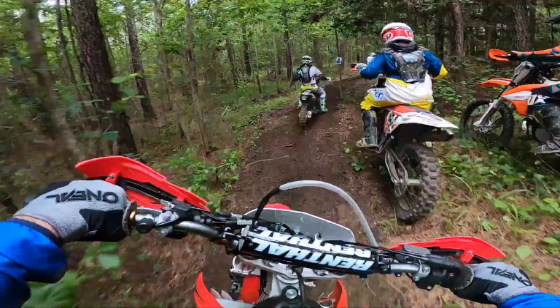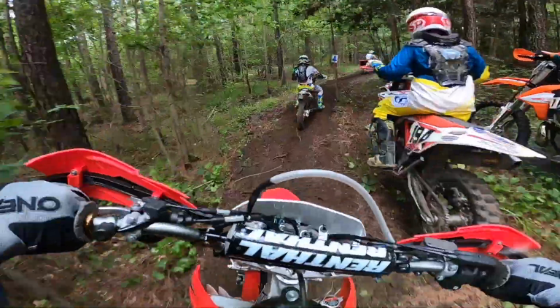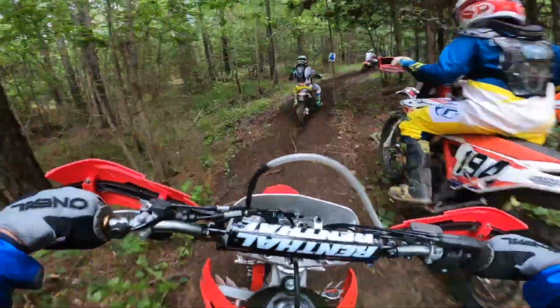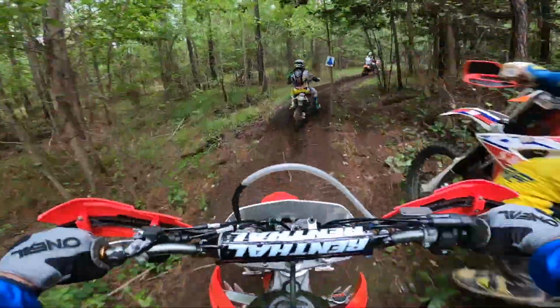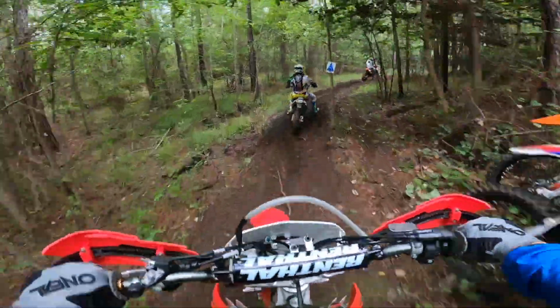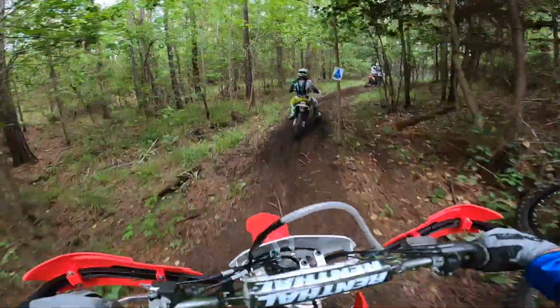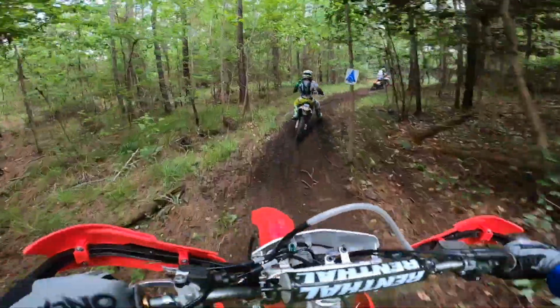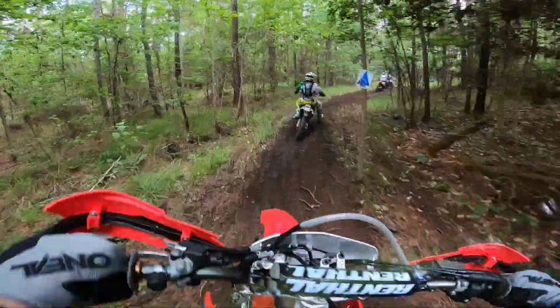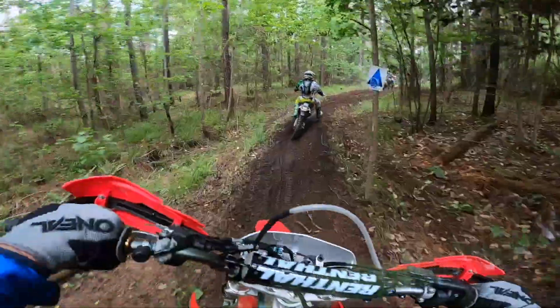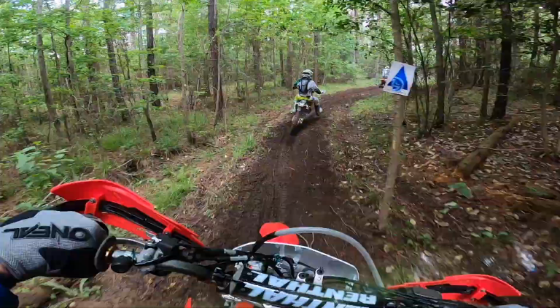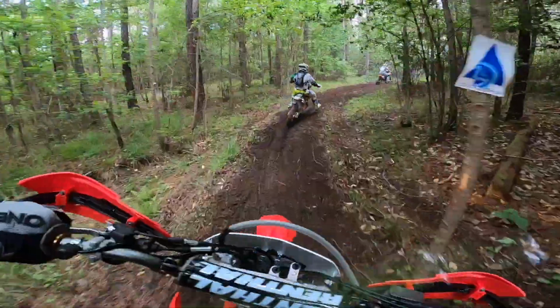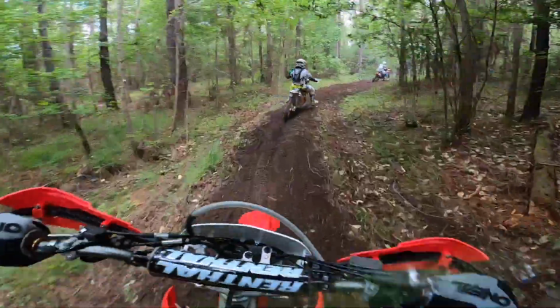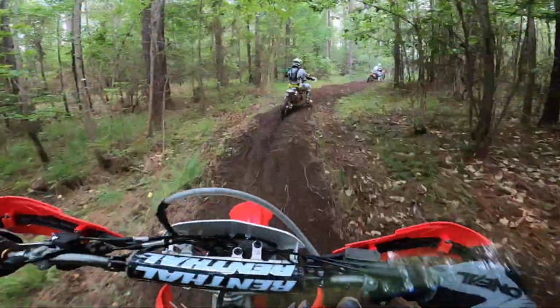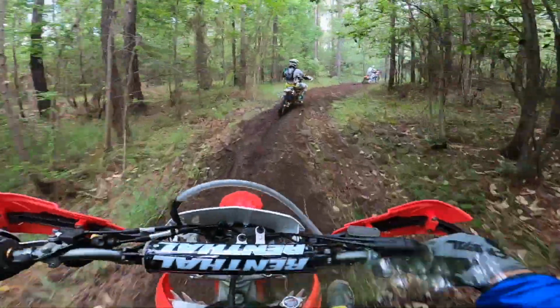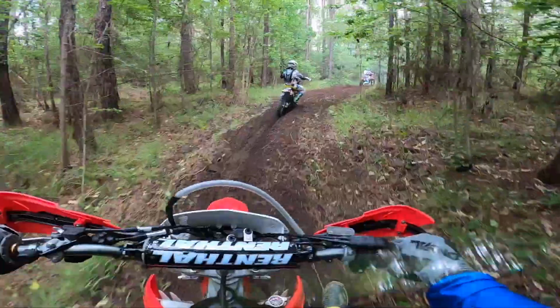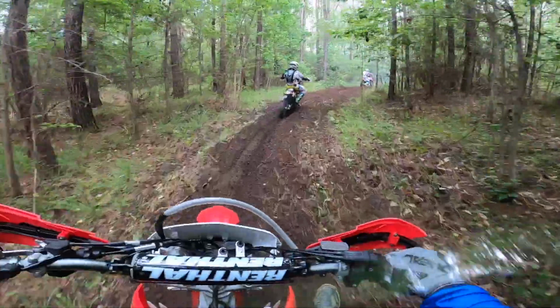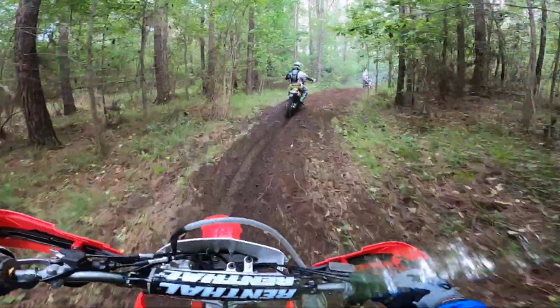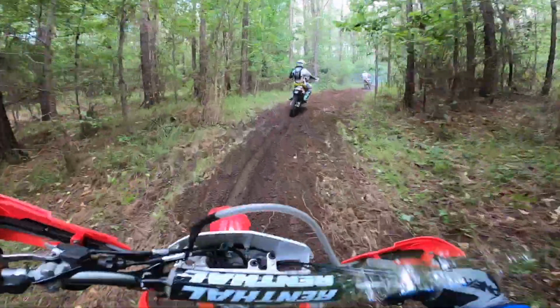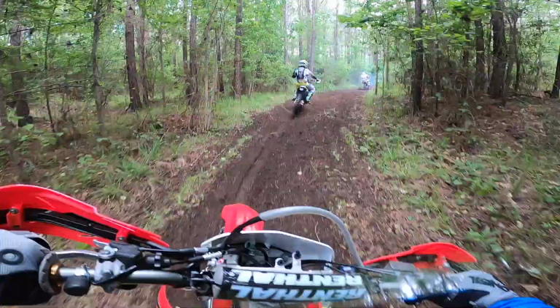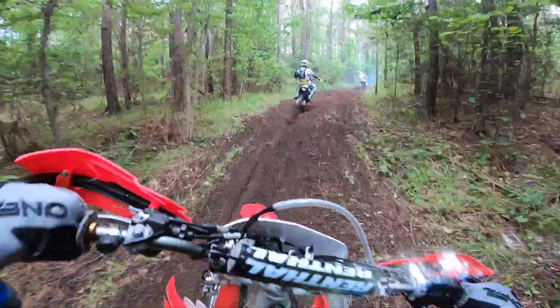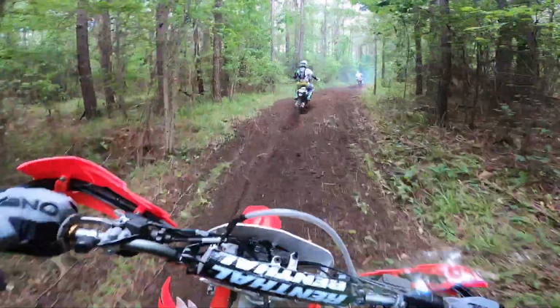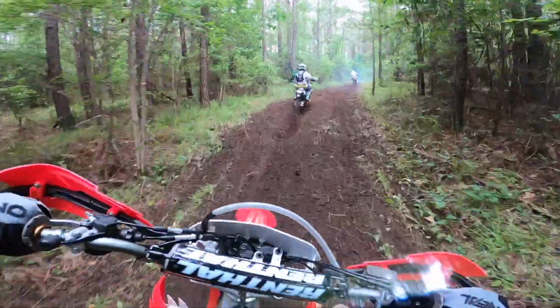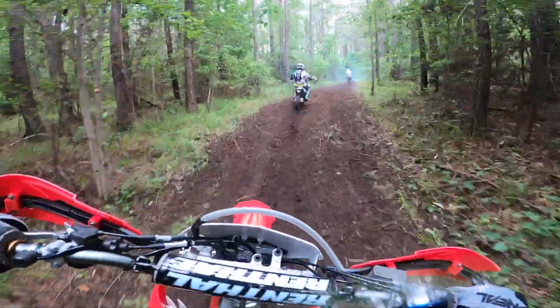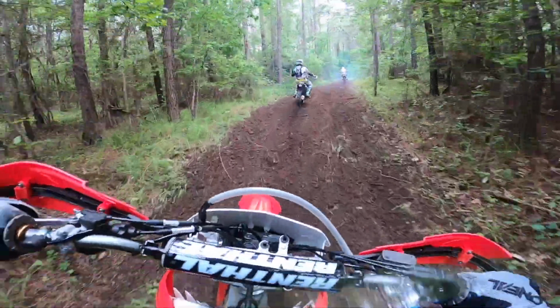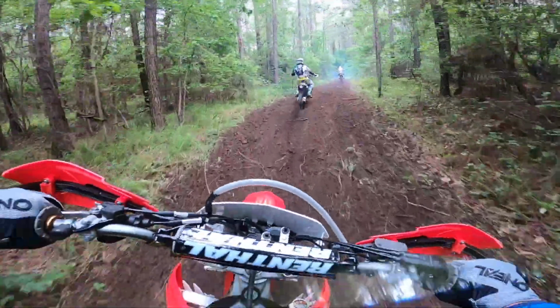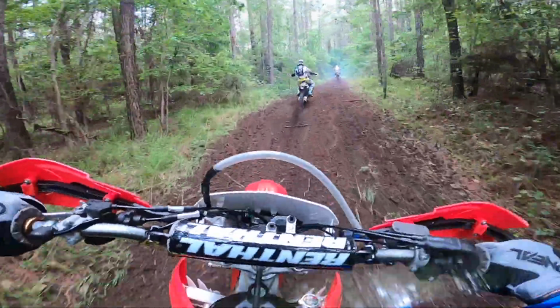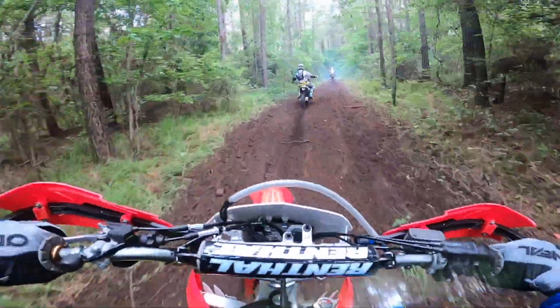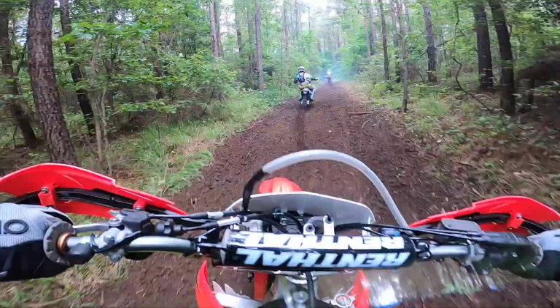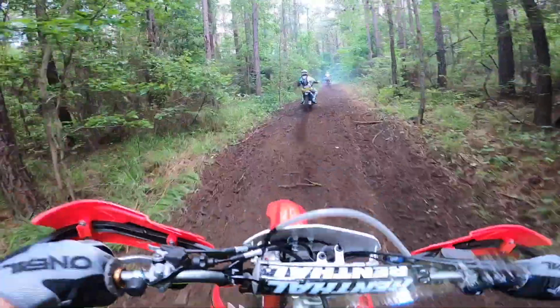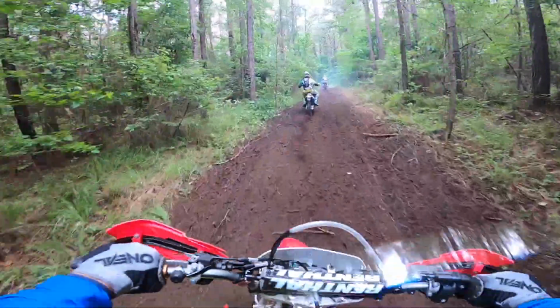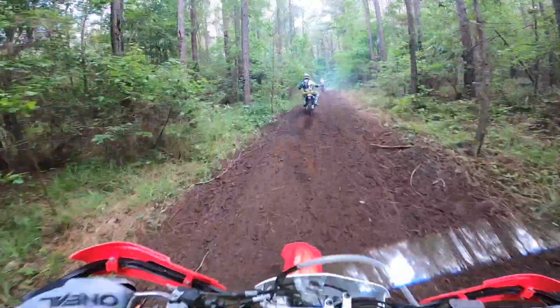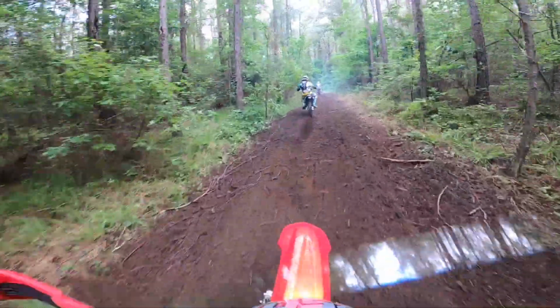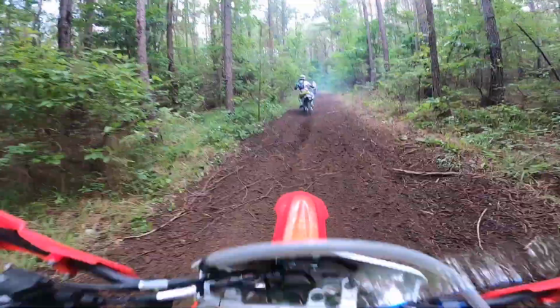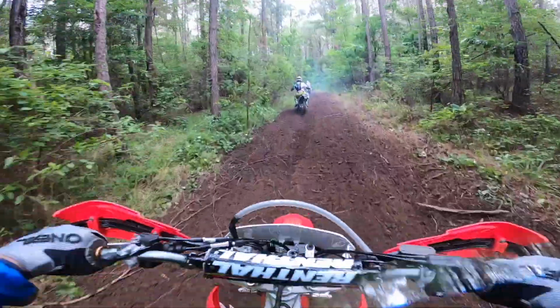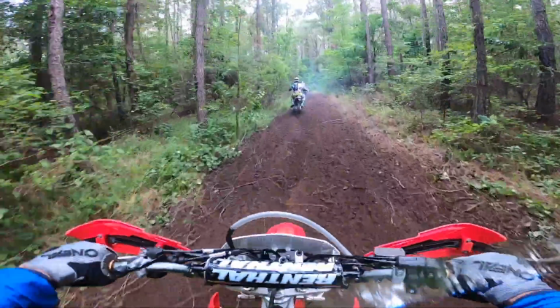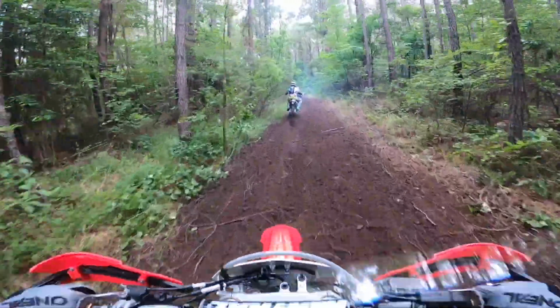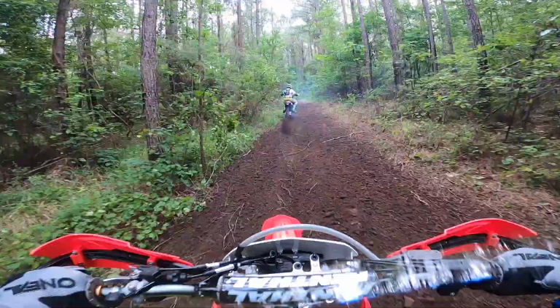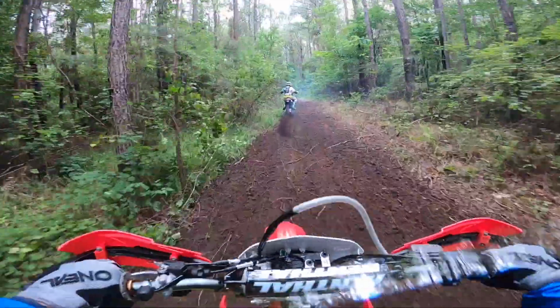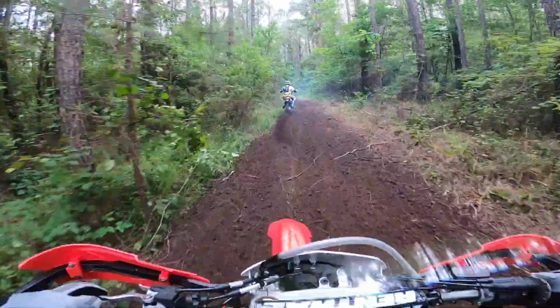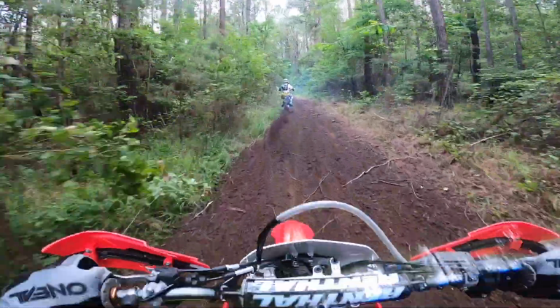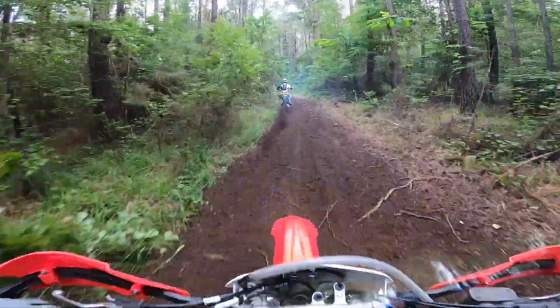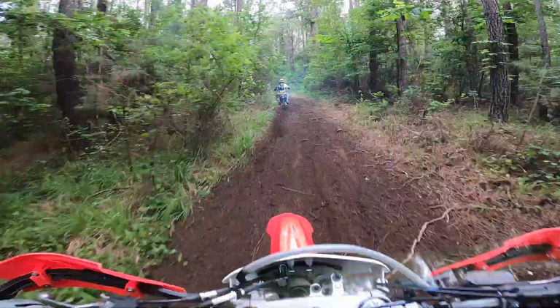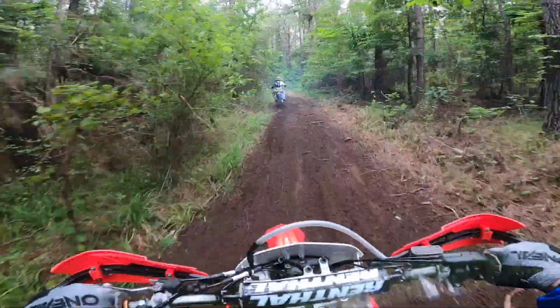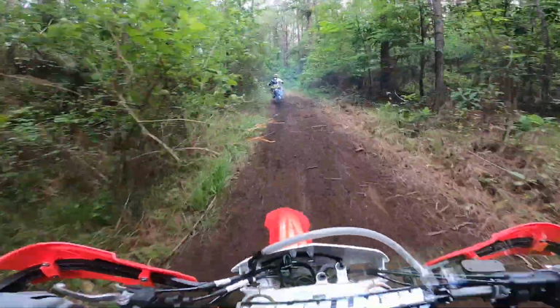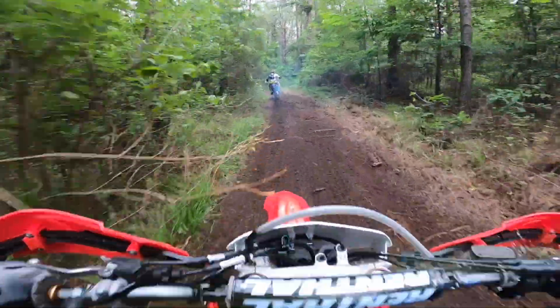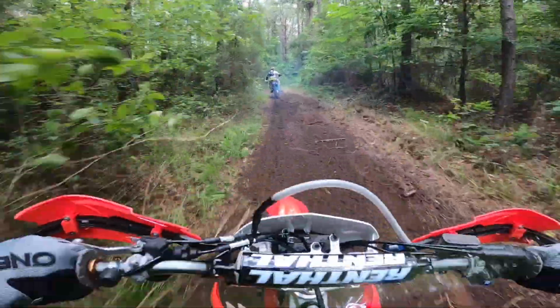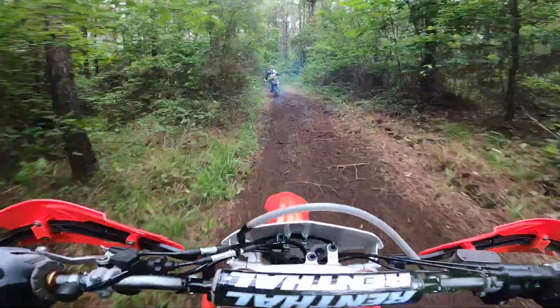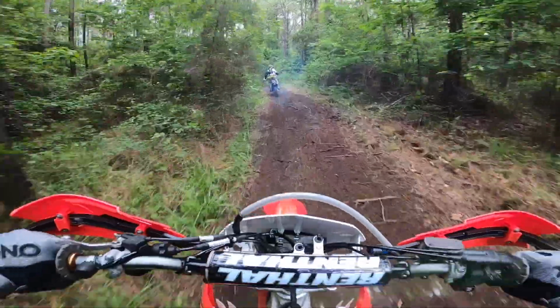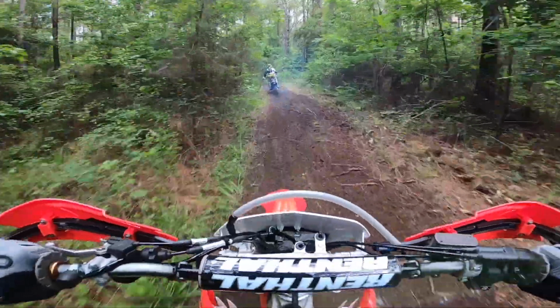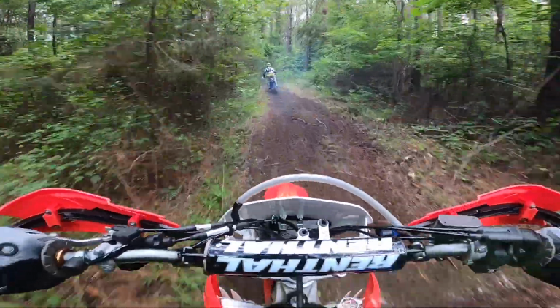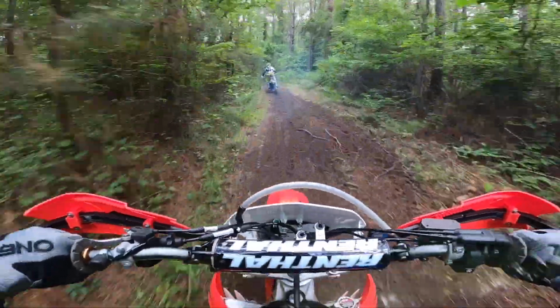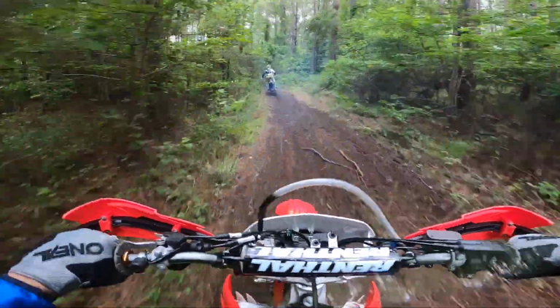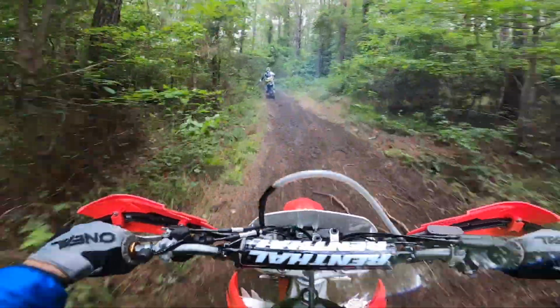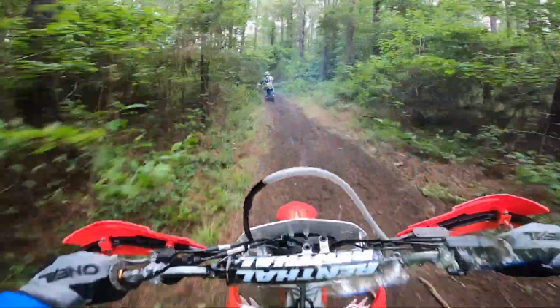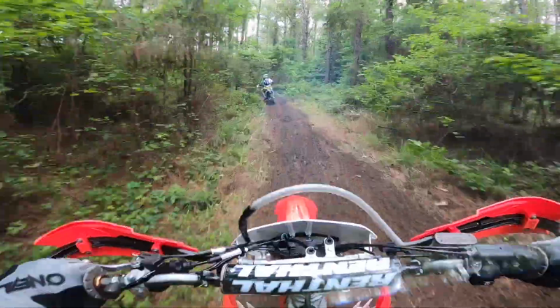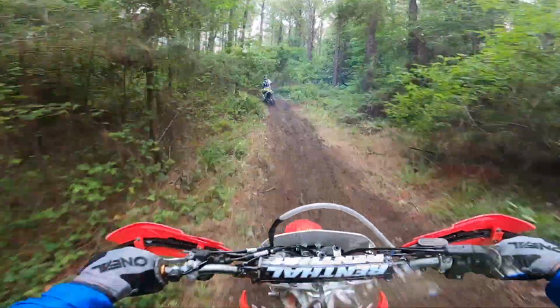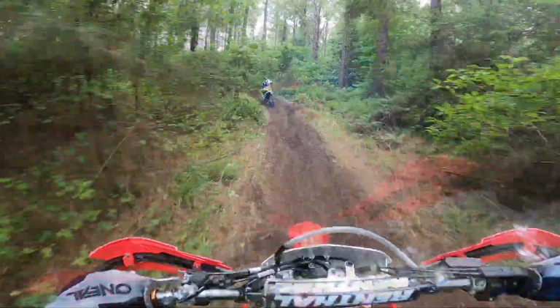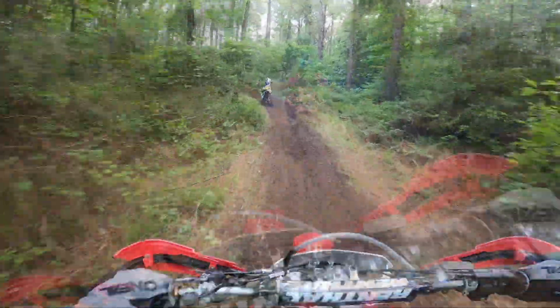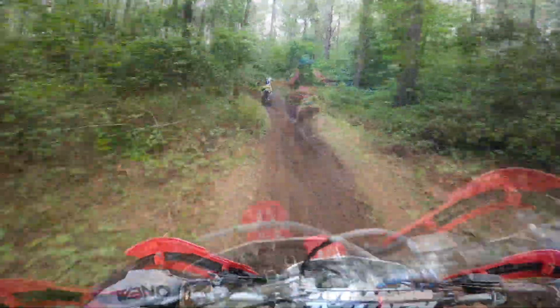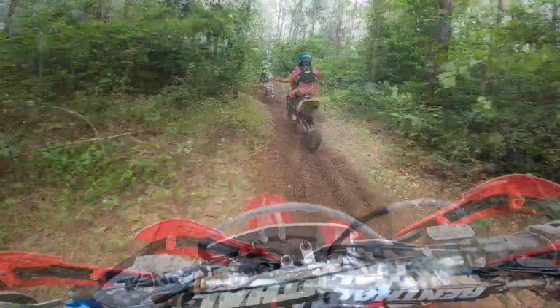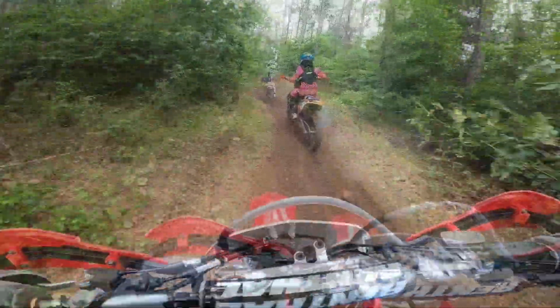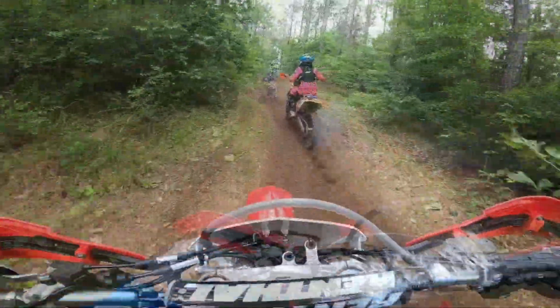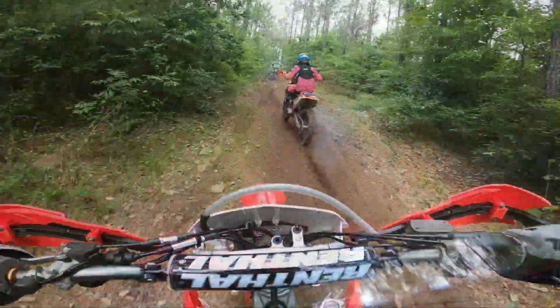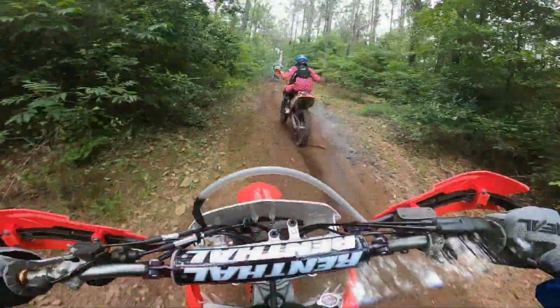If I were going to continue to race the Honda, I would definitely have the suspension customized for me, as I felt it was a little harsh at times during this race.